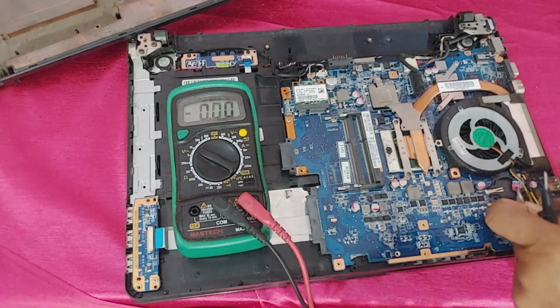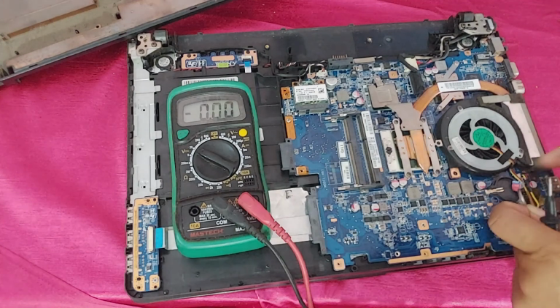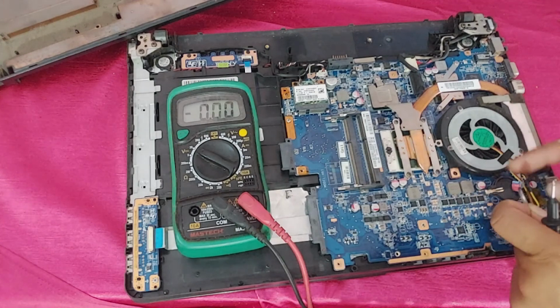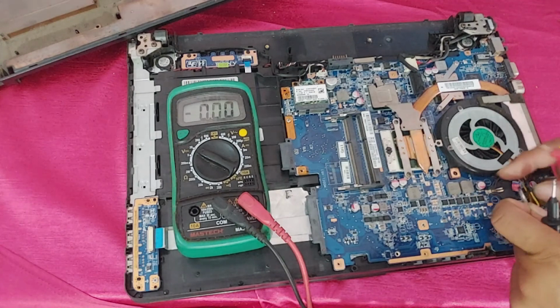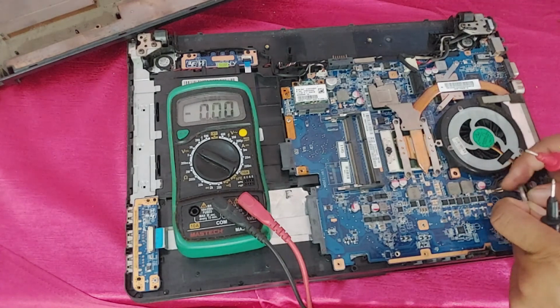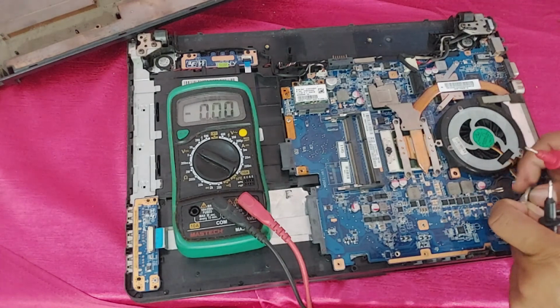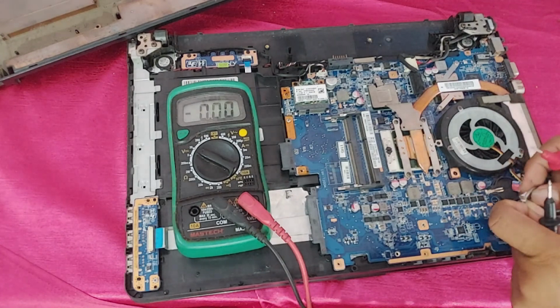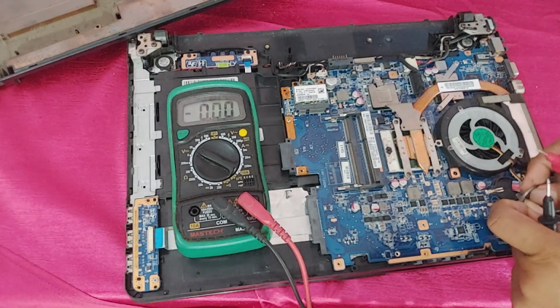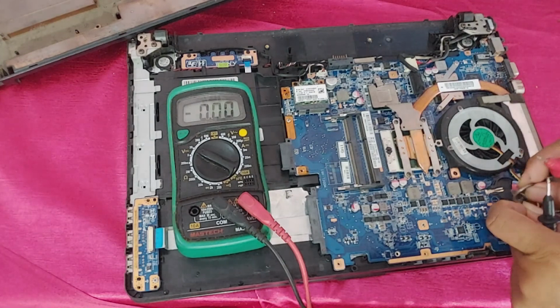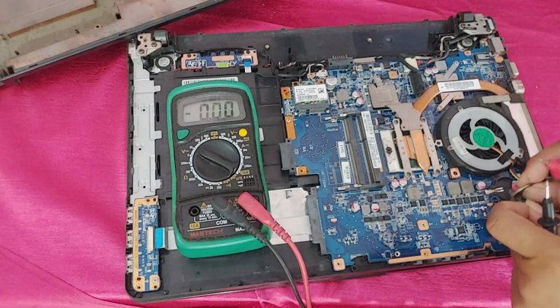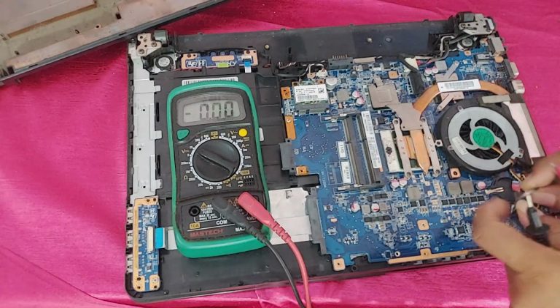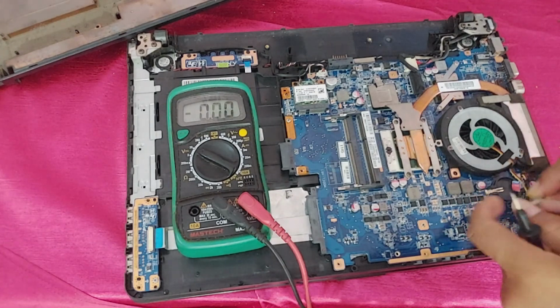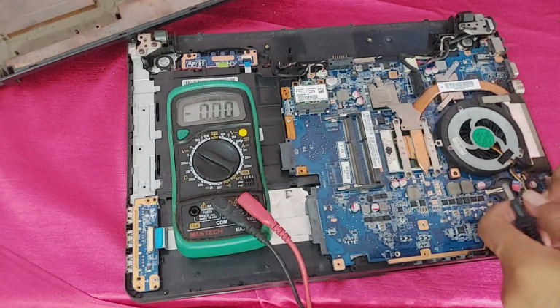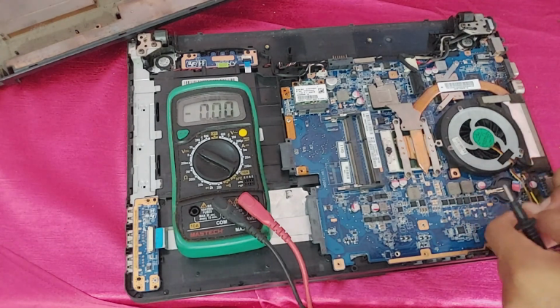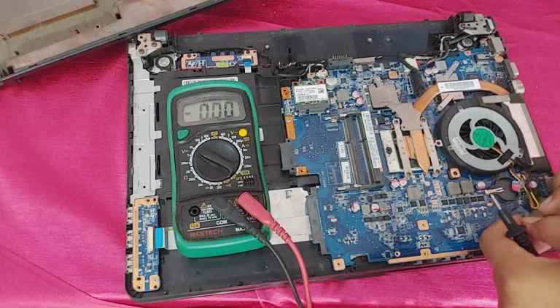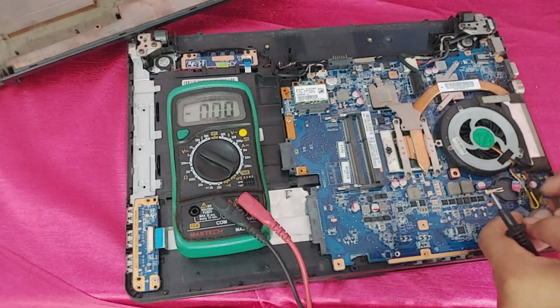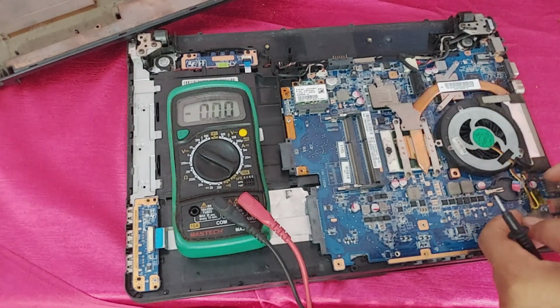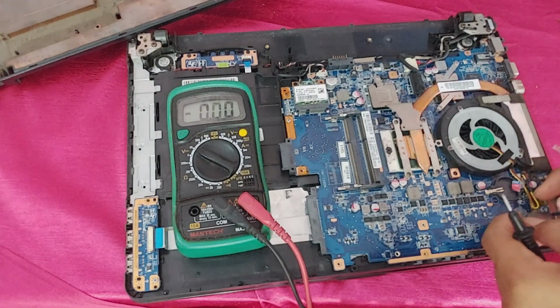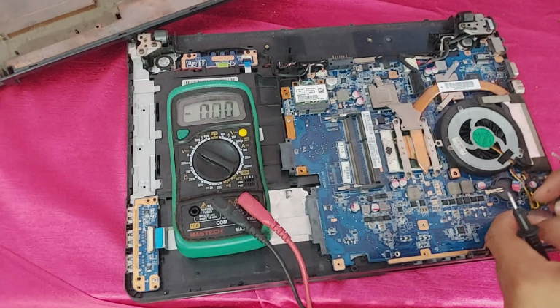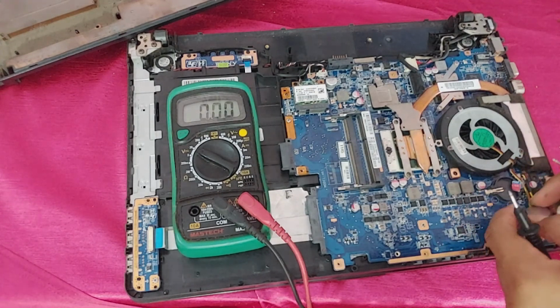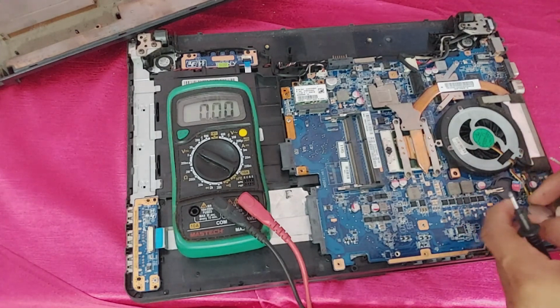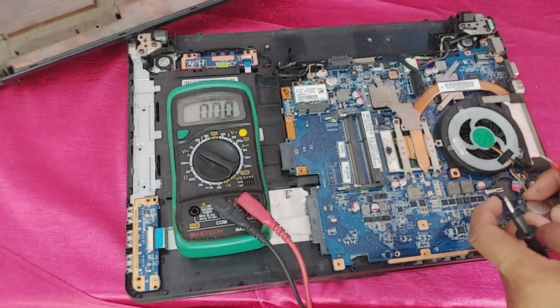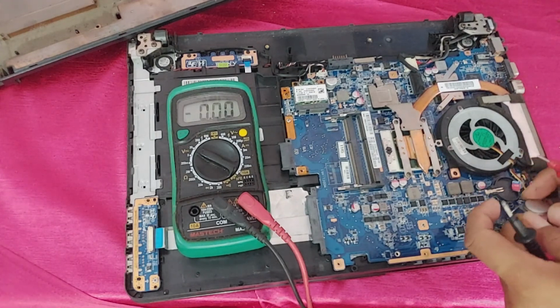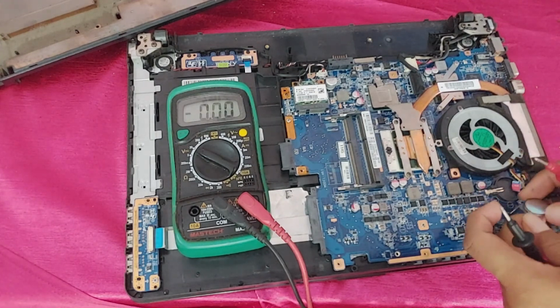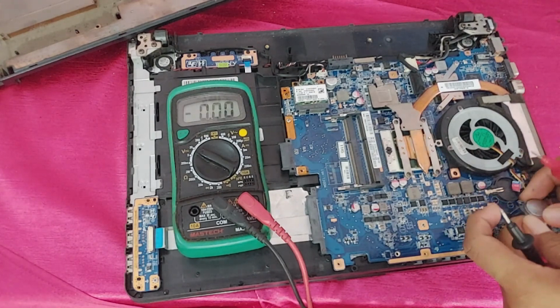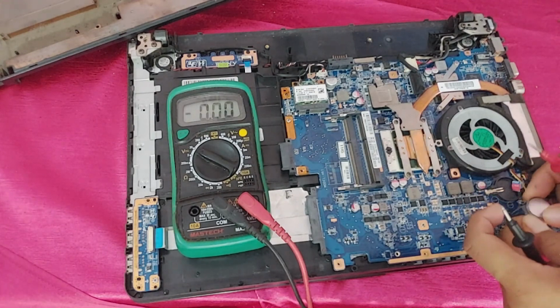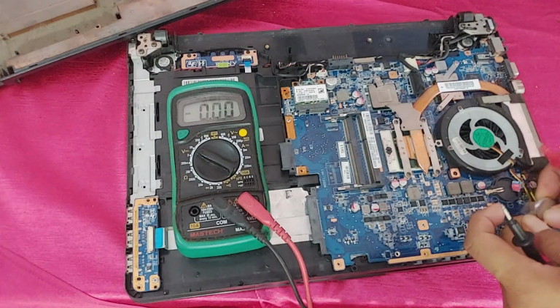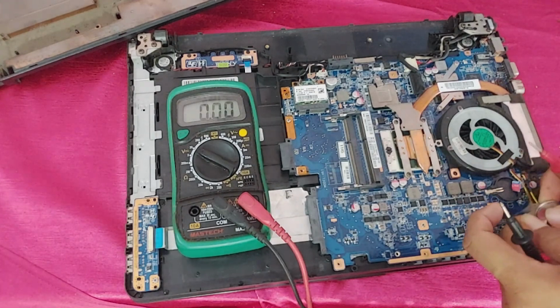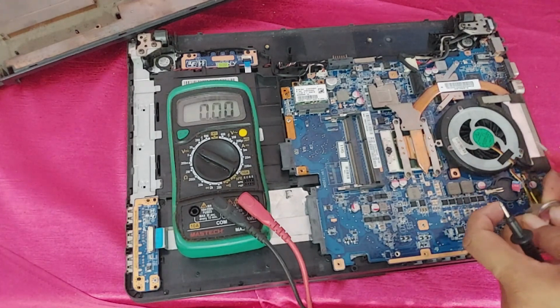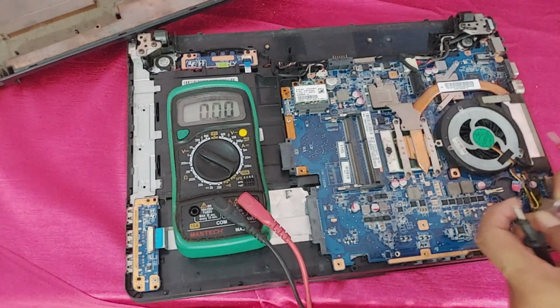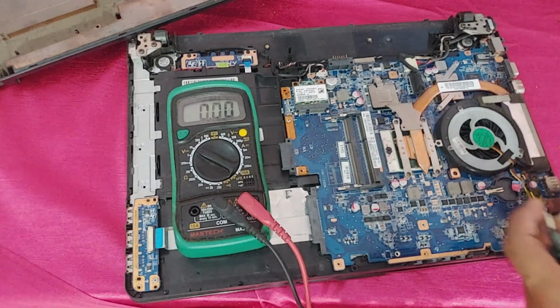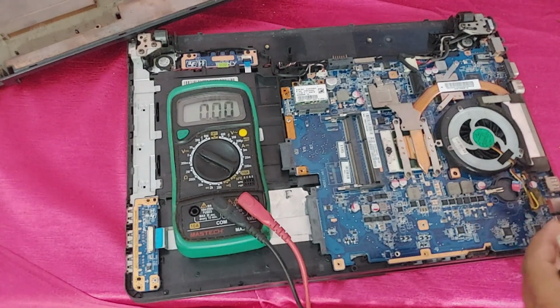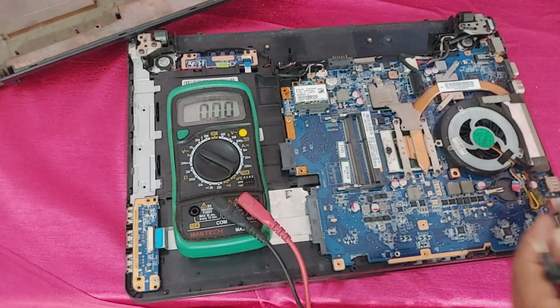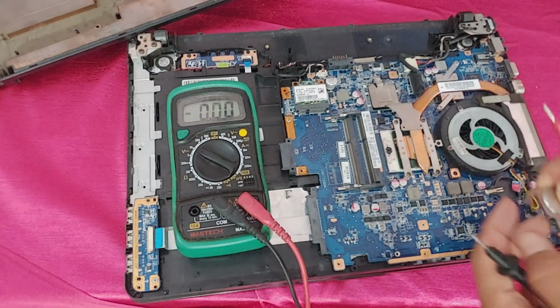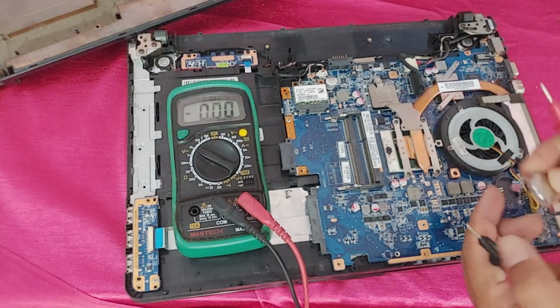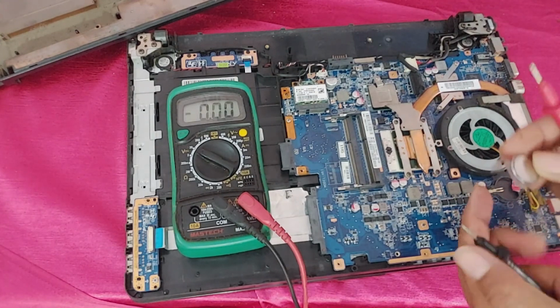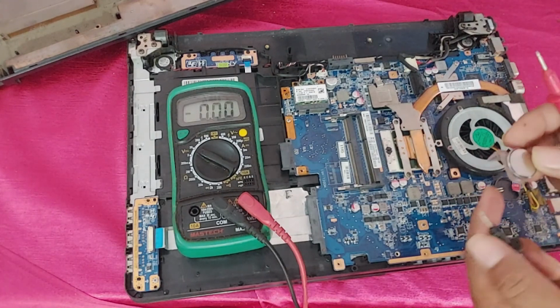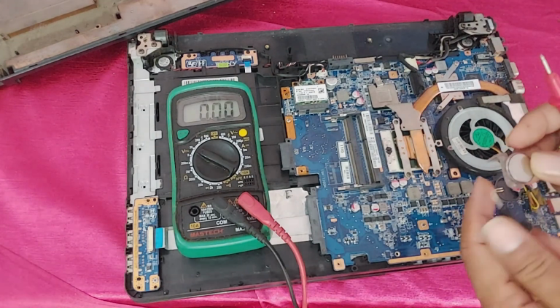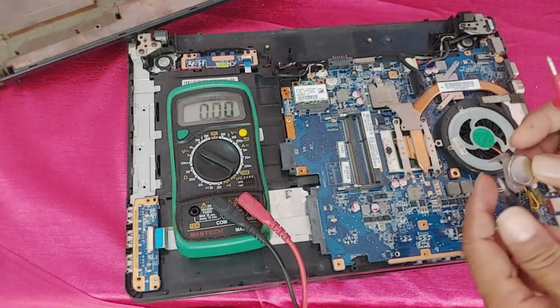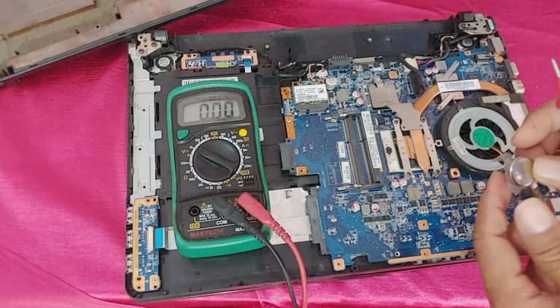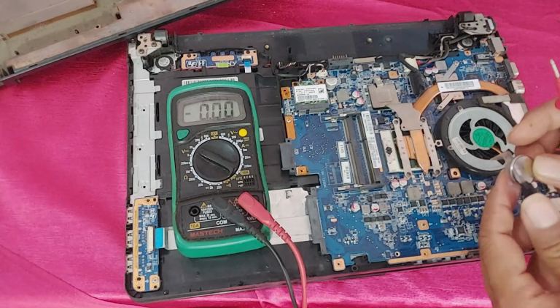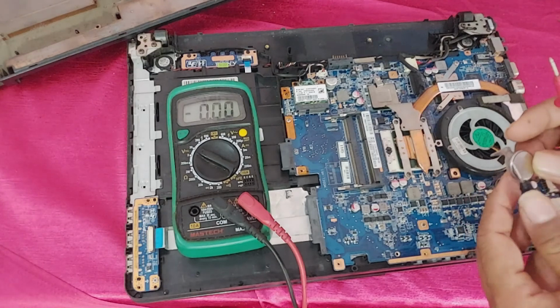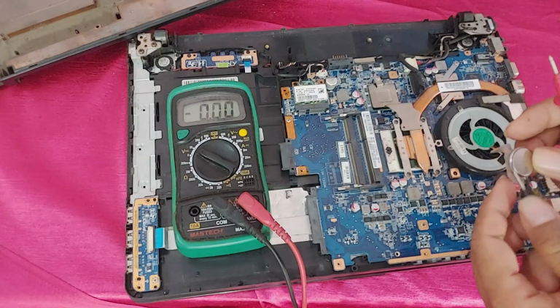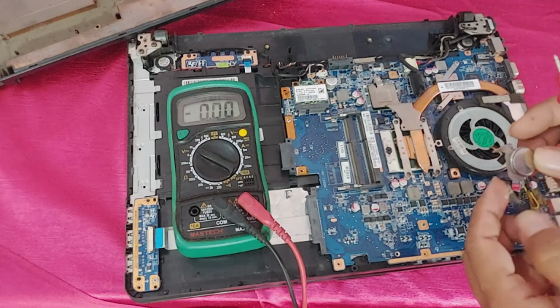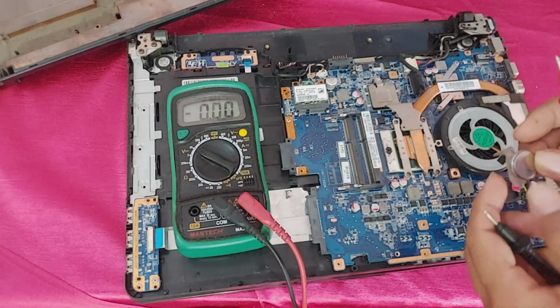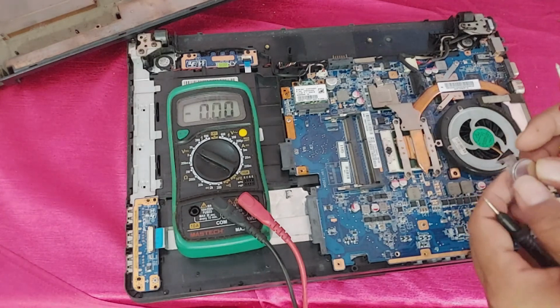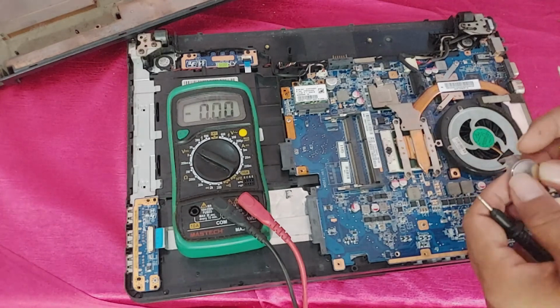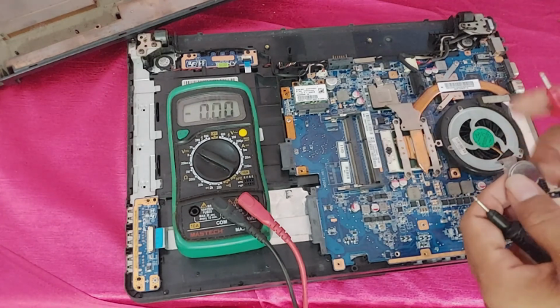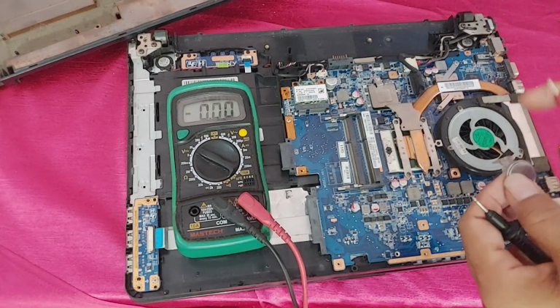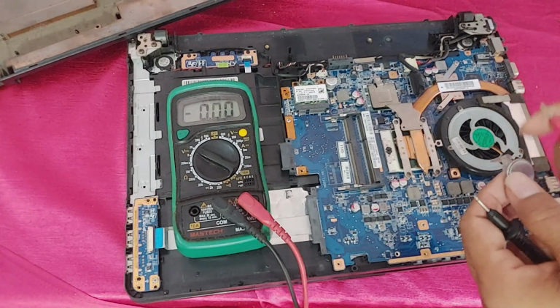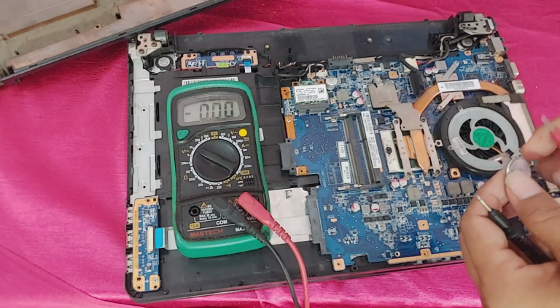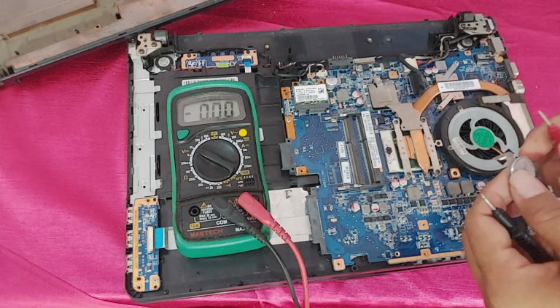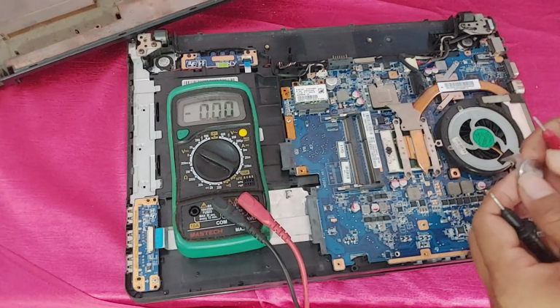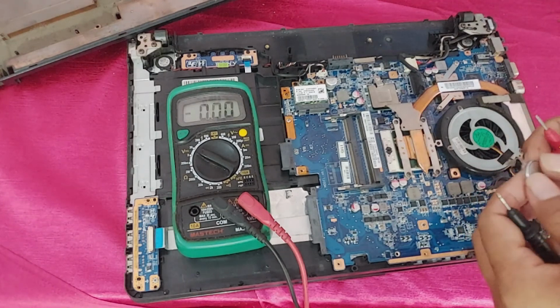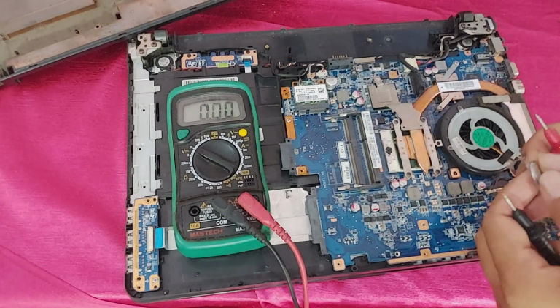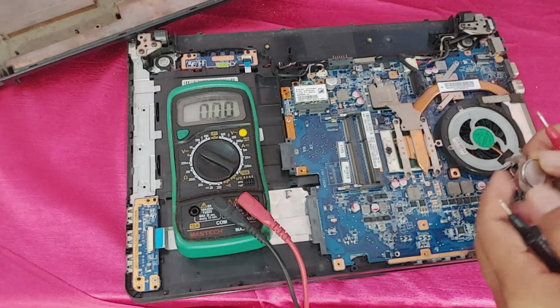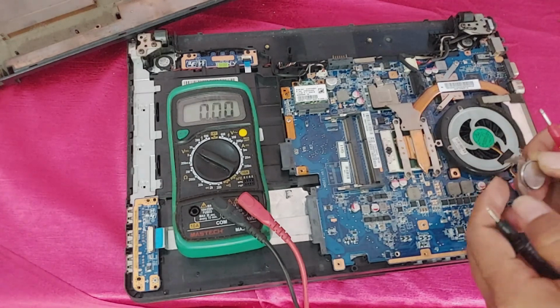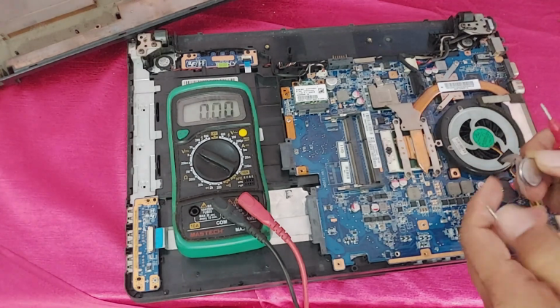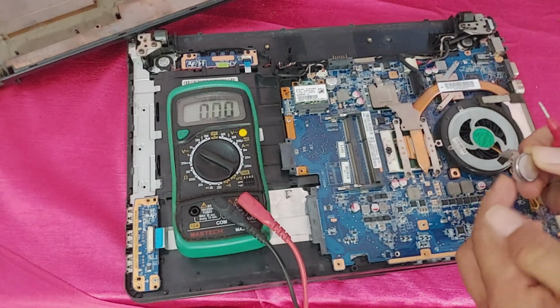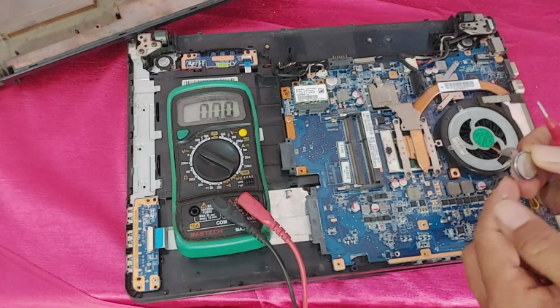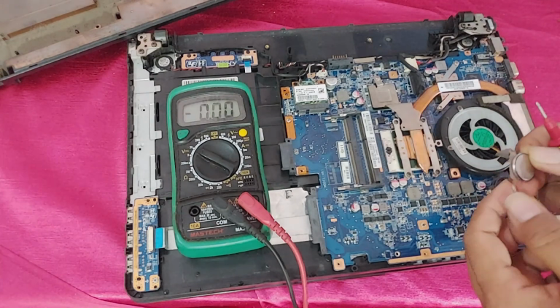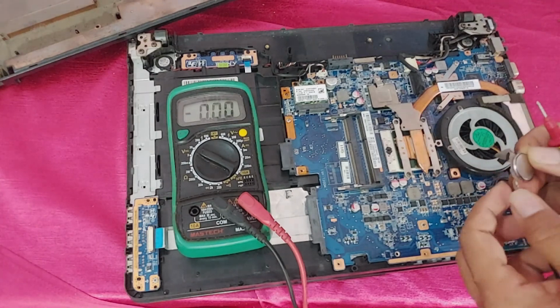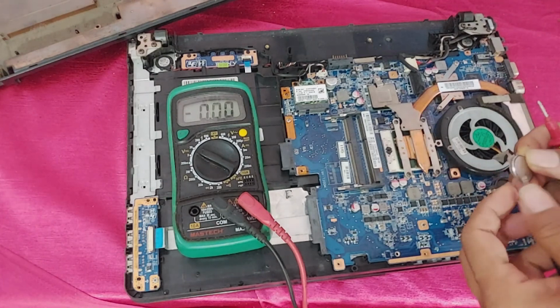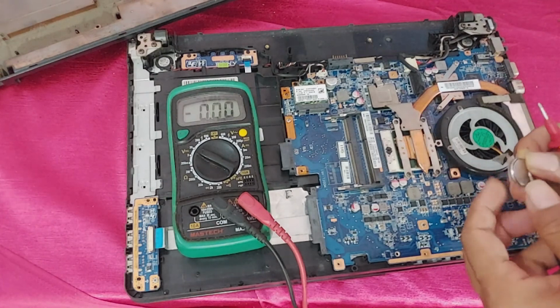Guys, you can see someone has opened this laptop before. The CMOS battery is not installed properly.